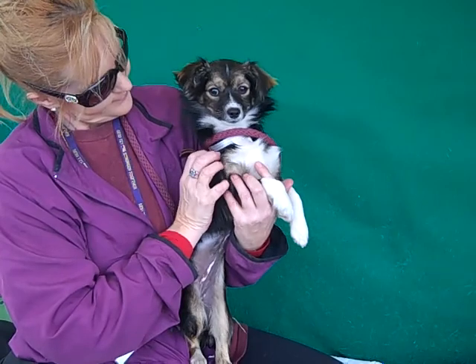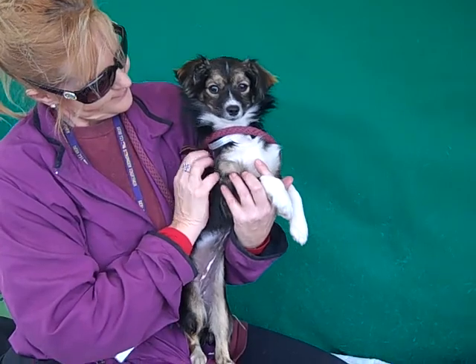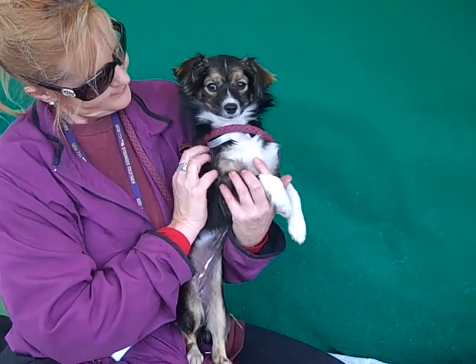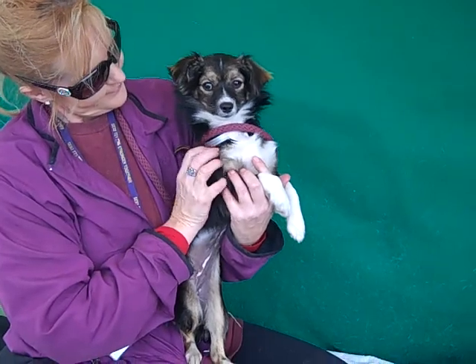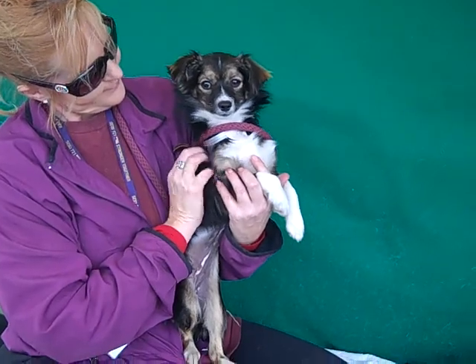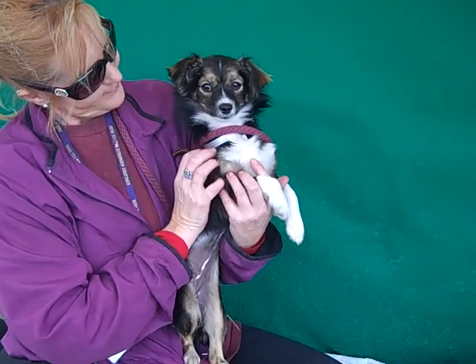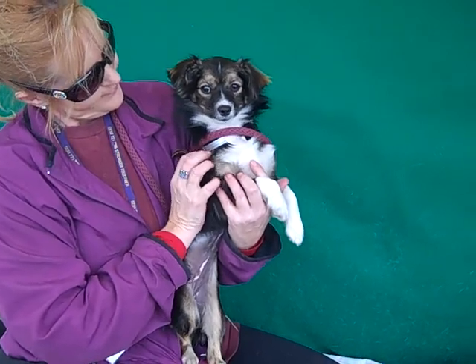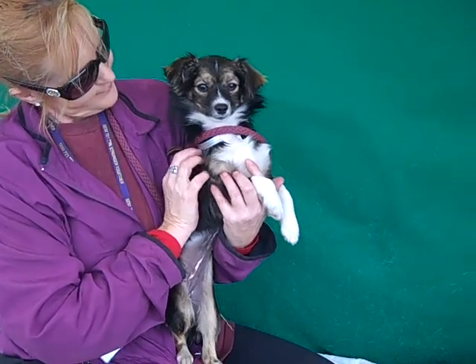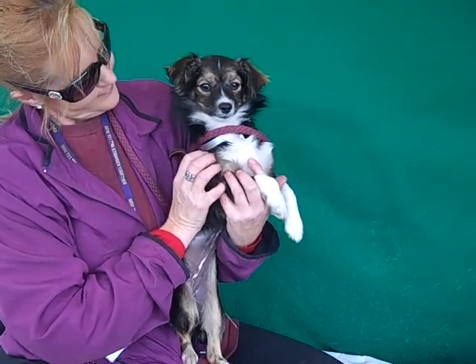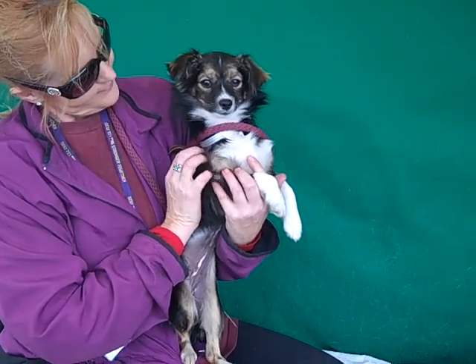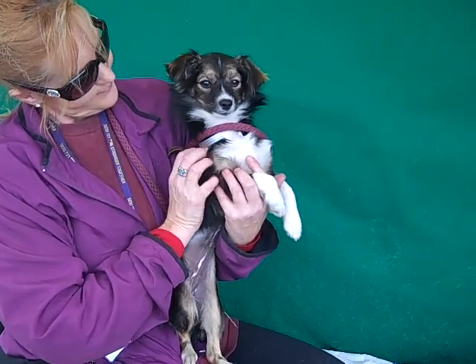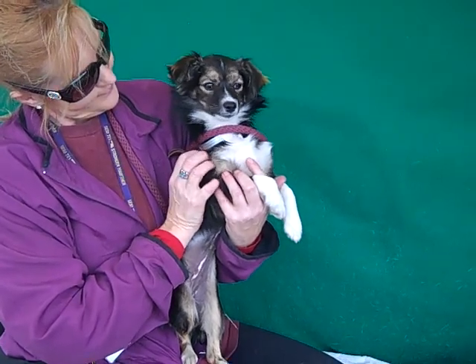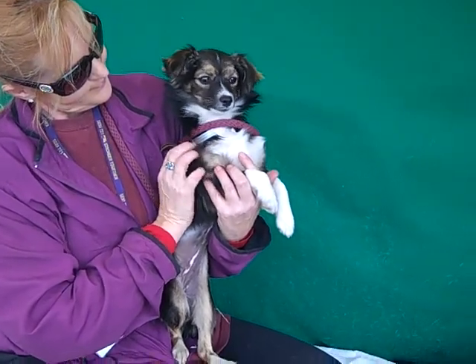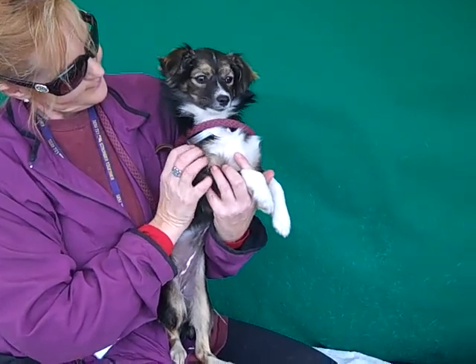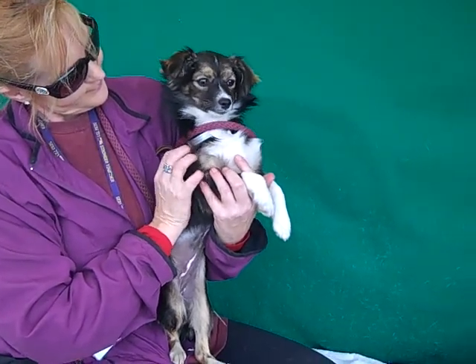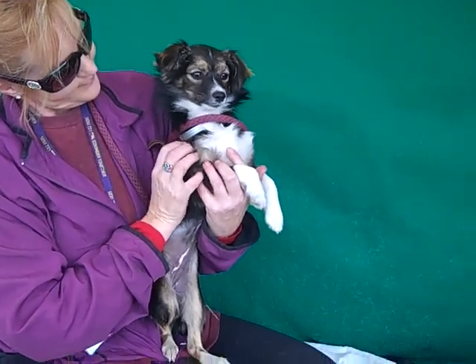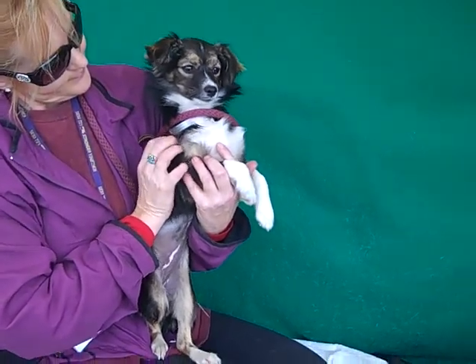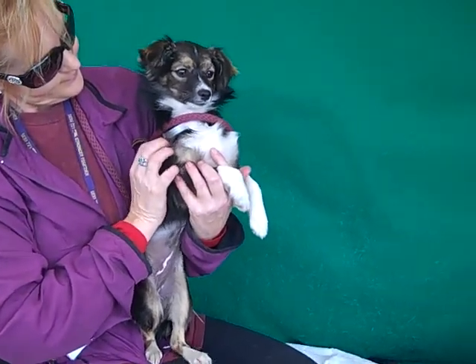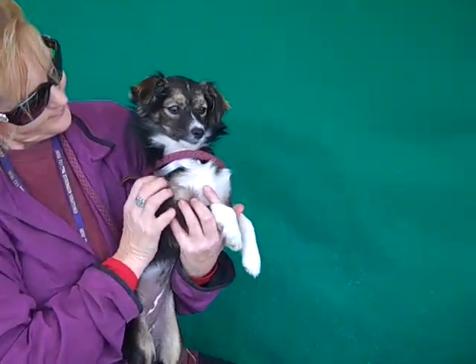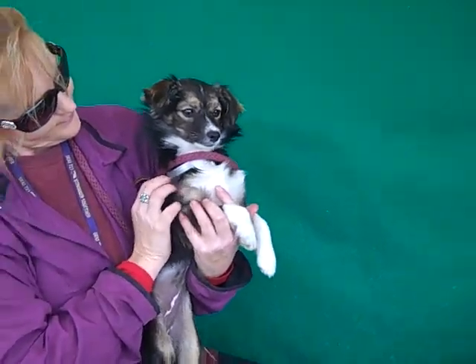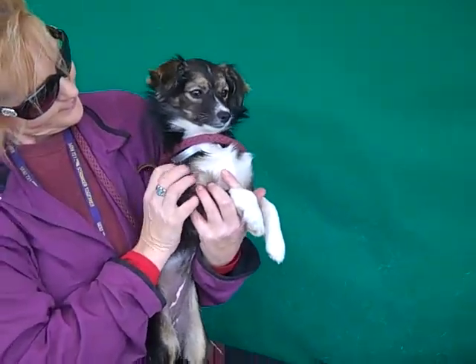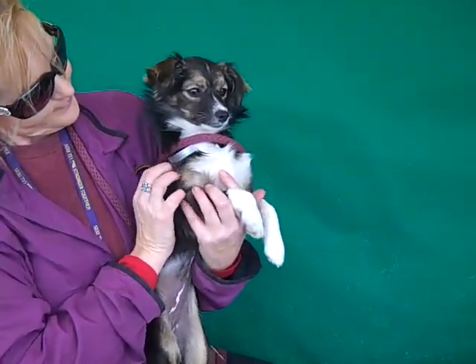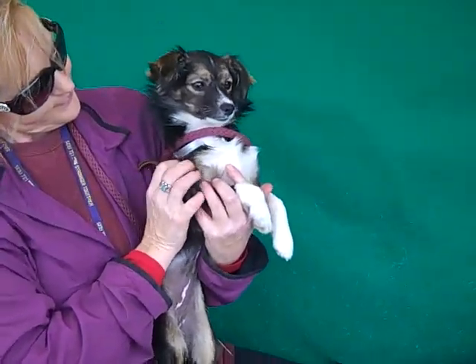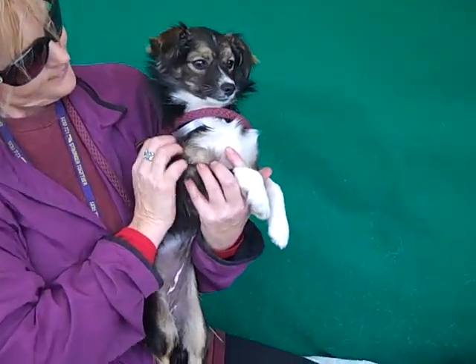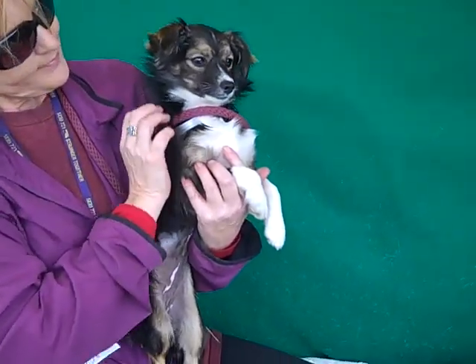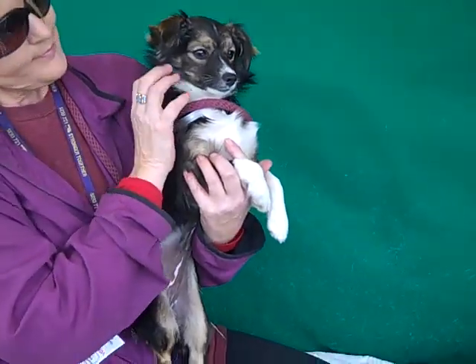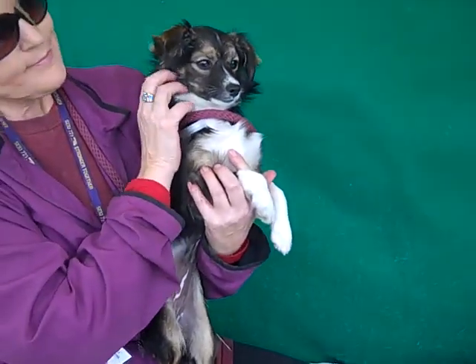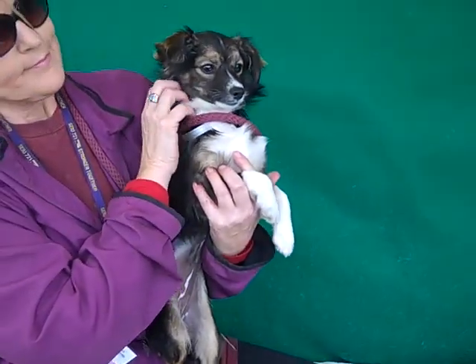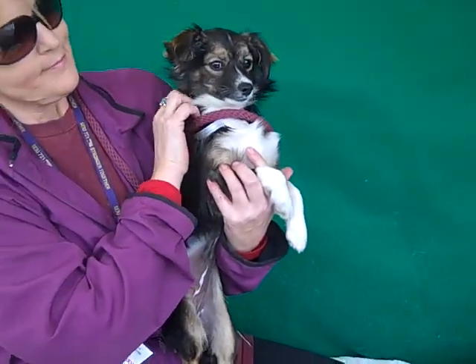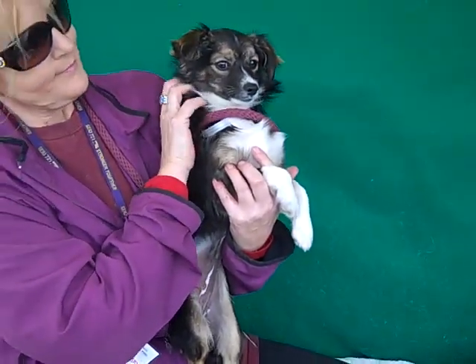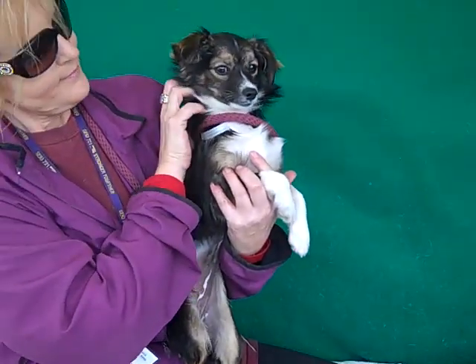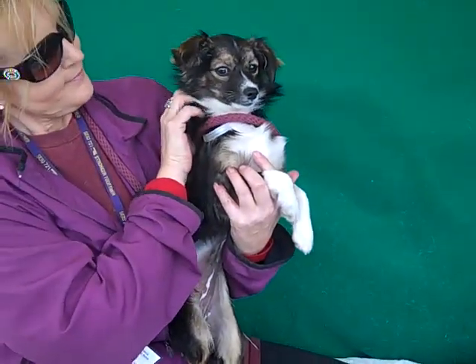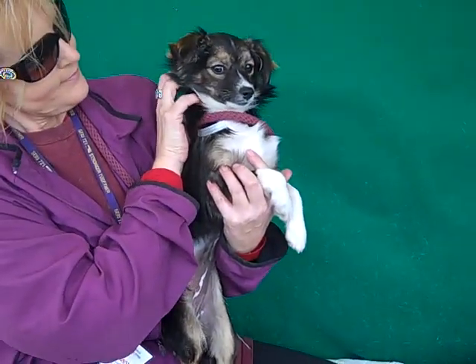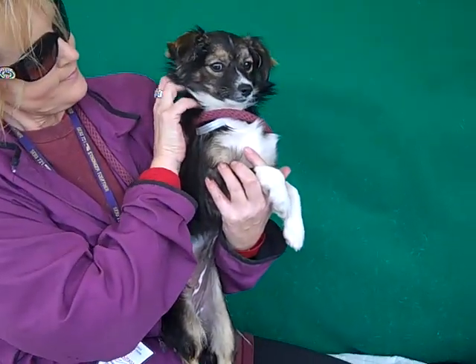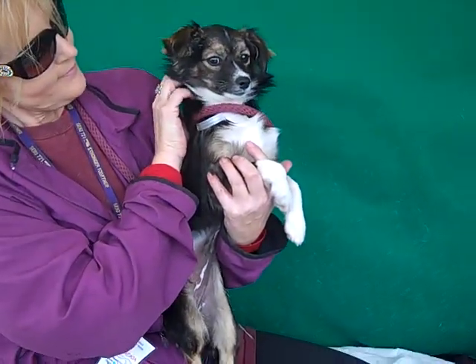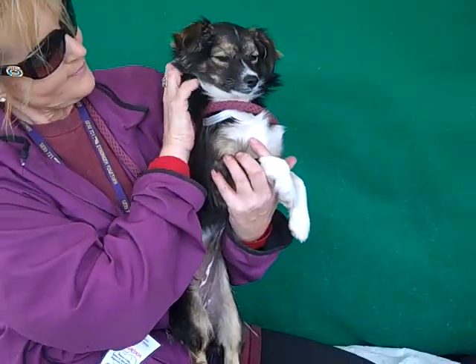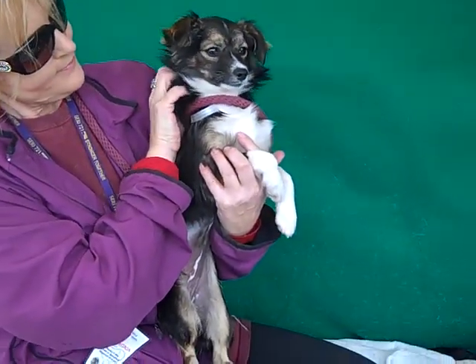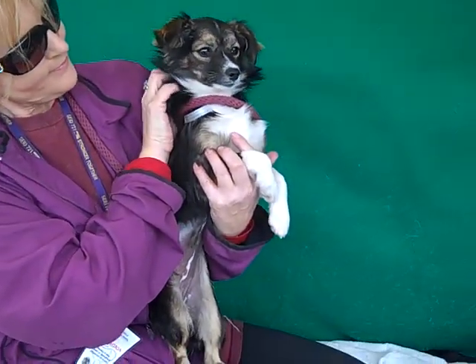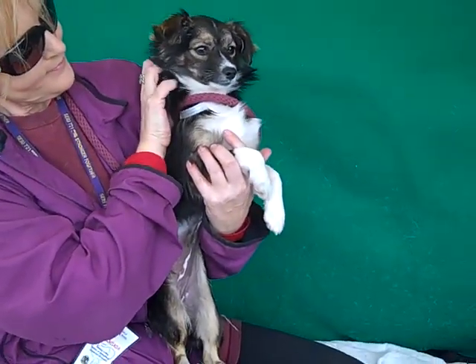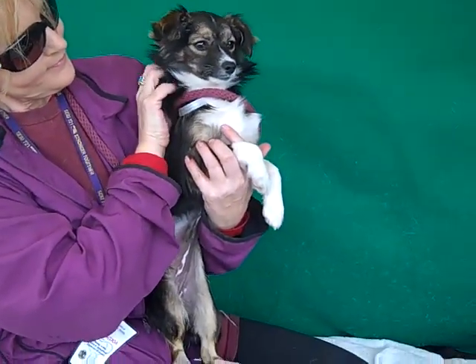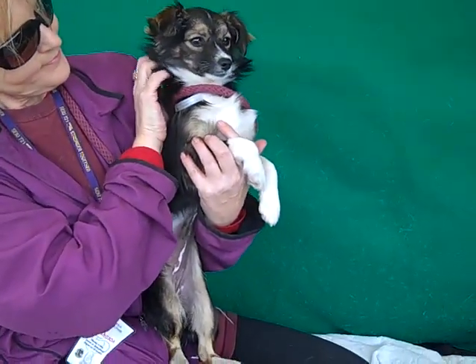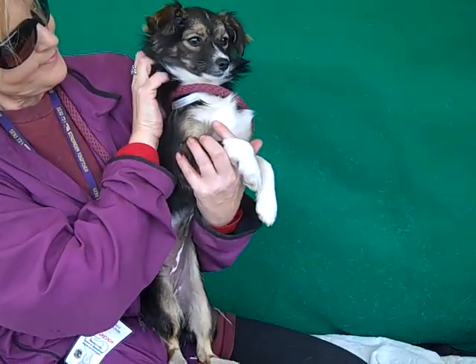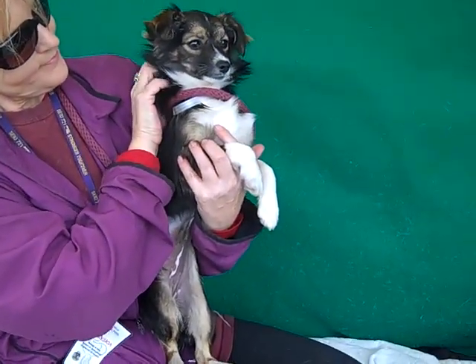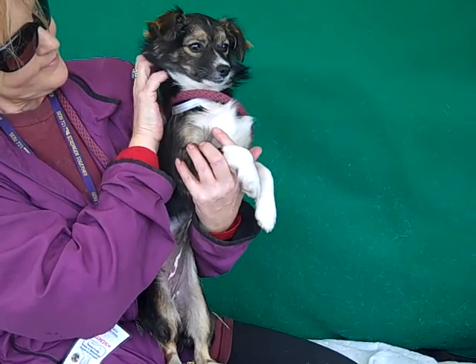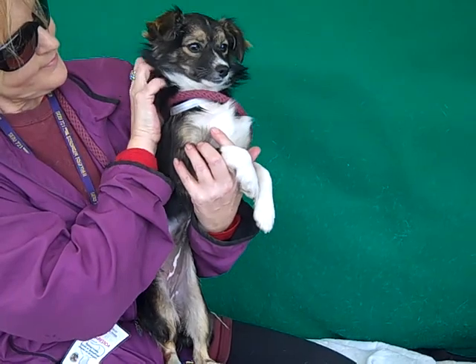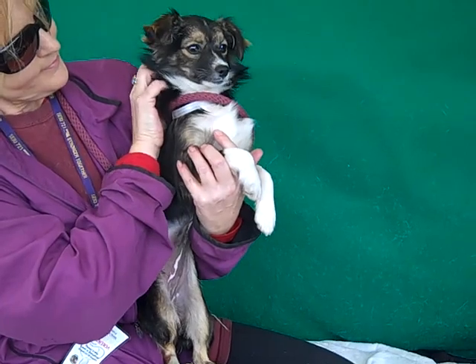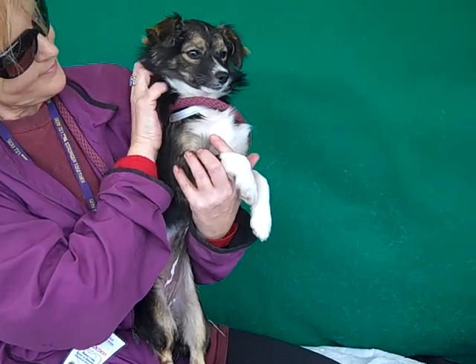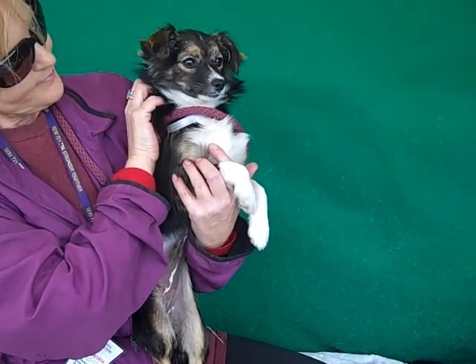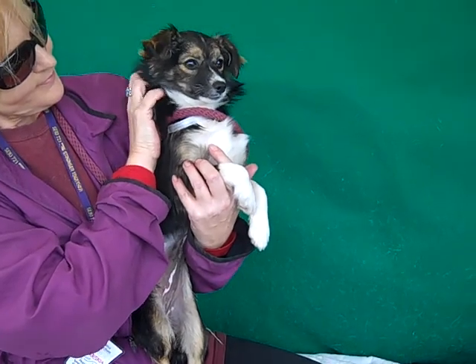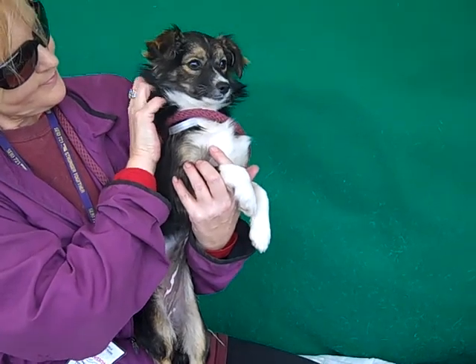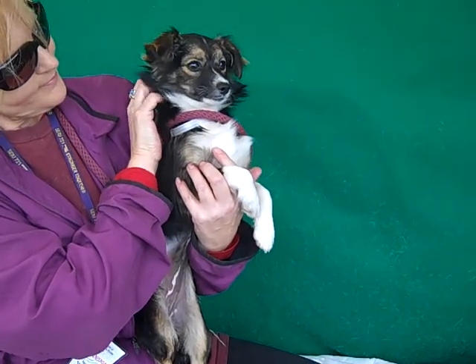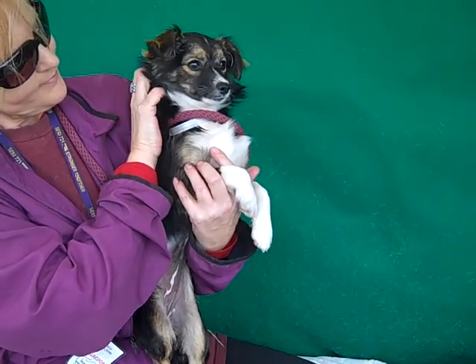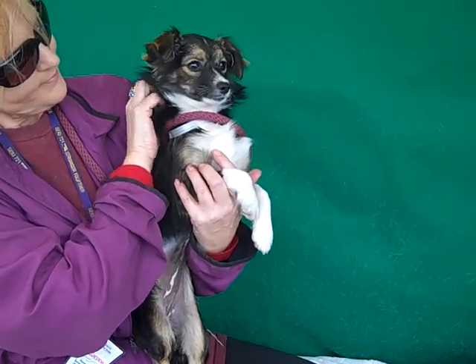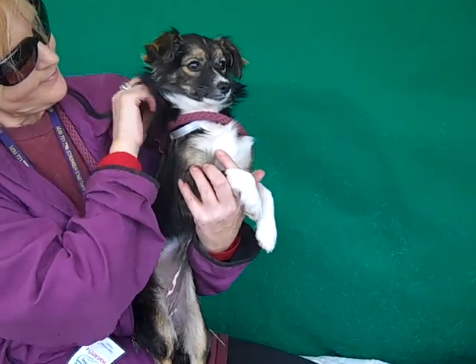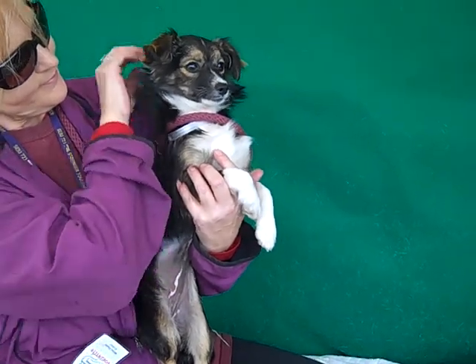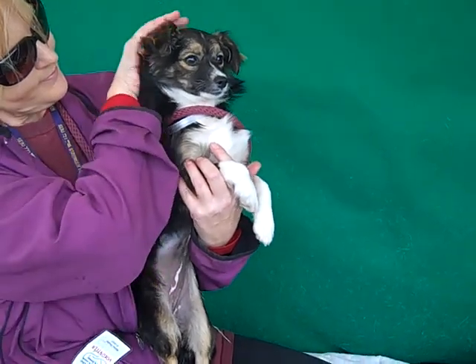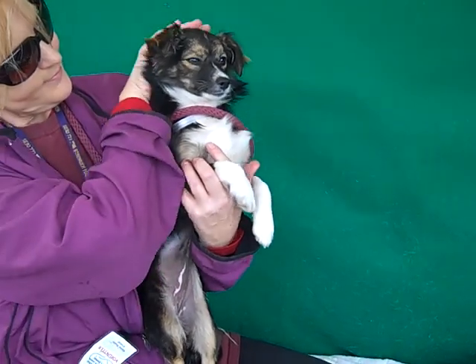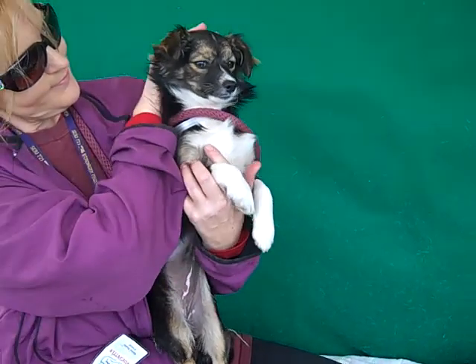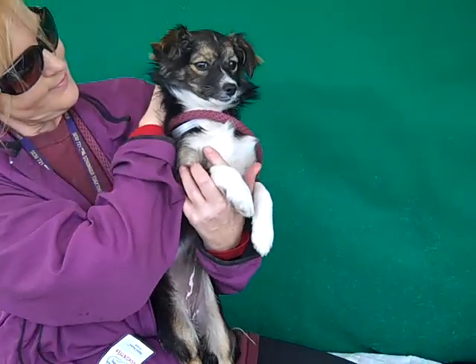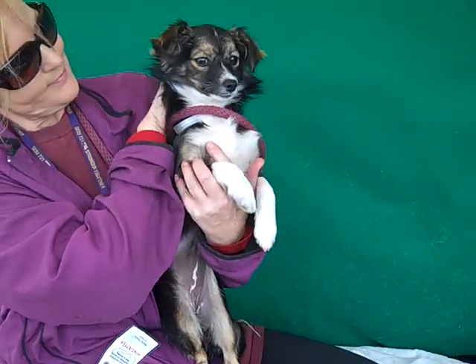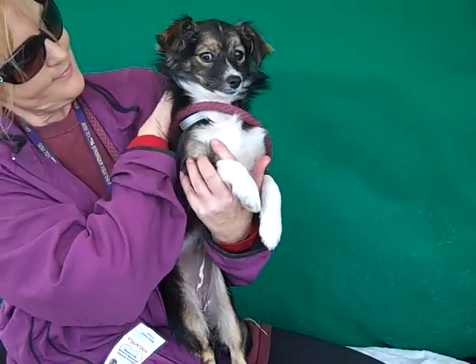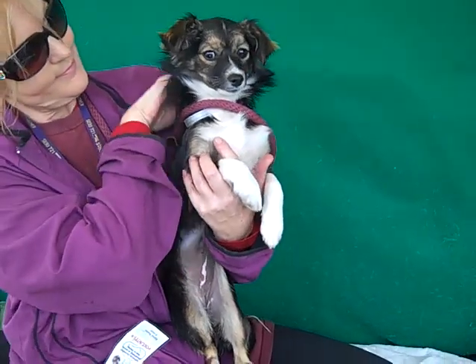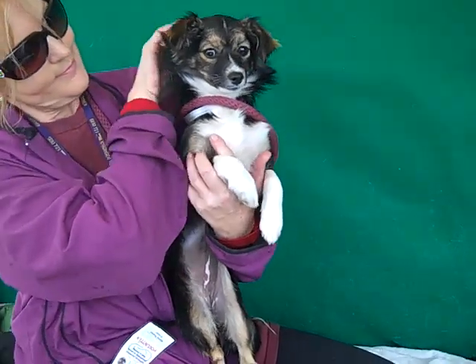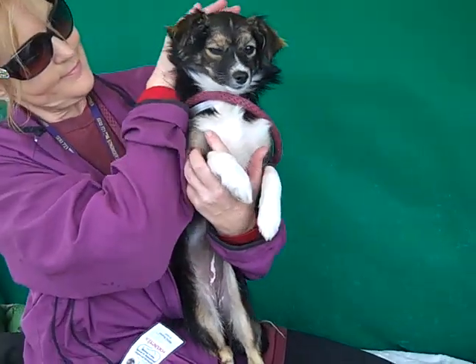So if you are looking for a gorgeous, sweet, adorable girl like Skye to make part of your life, come on down to the Baldwin Park shelter and see this beauty for yourself and you can take her home with you. Right, Skye?